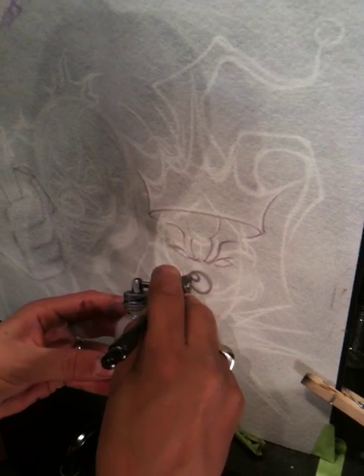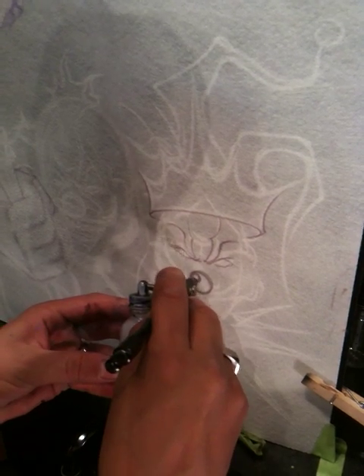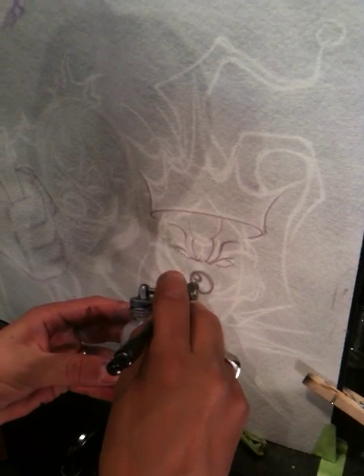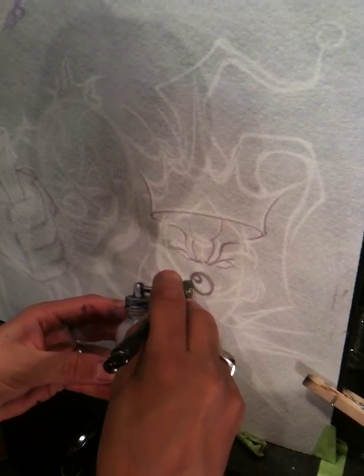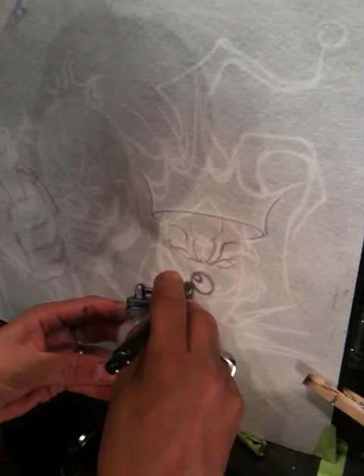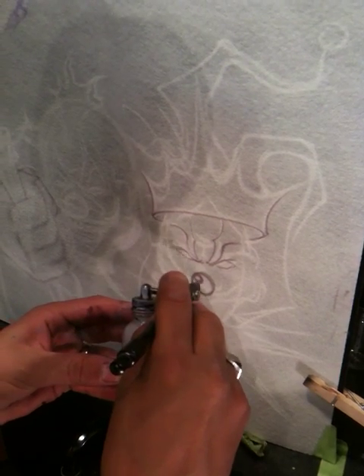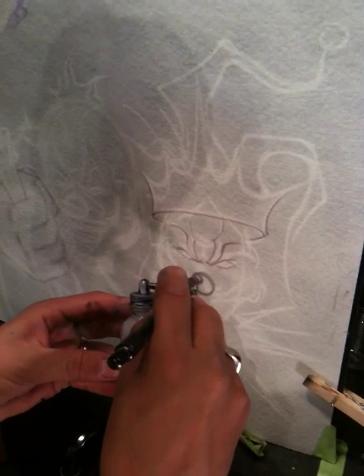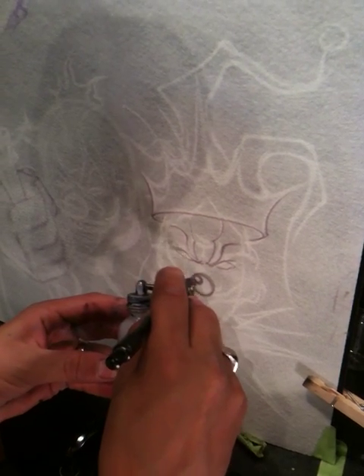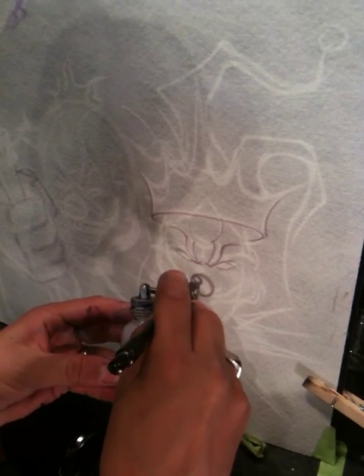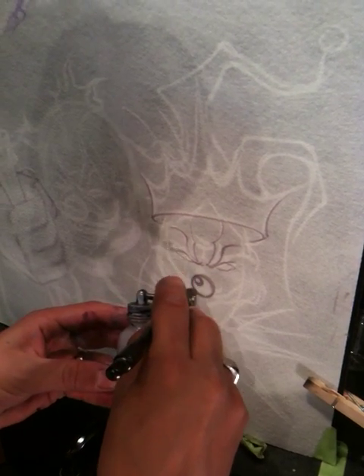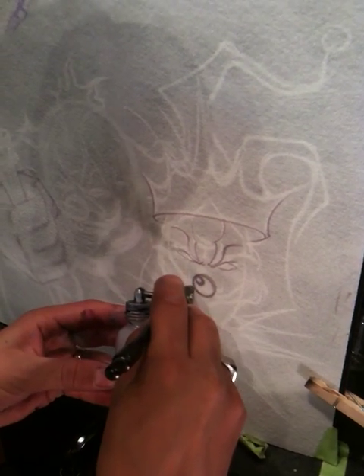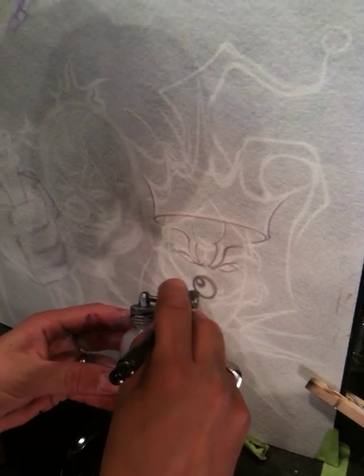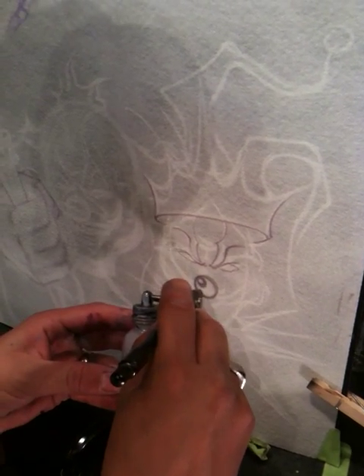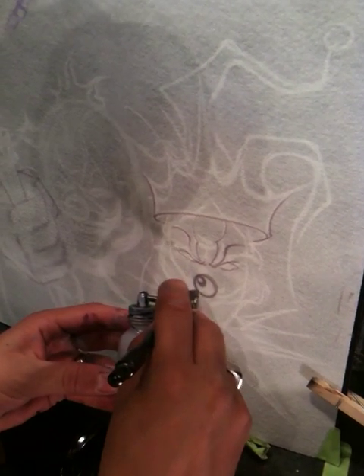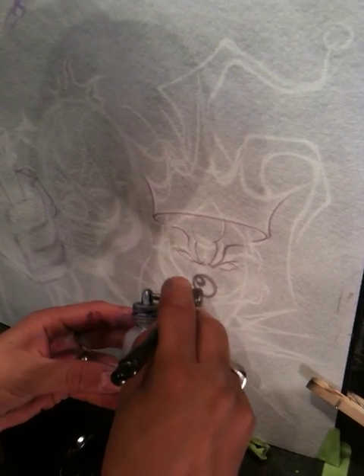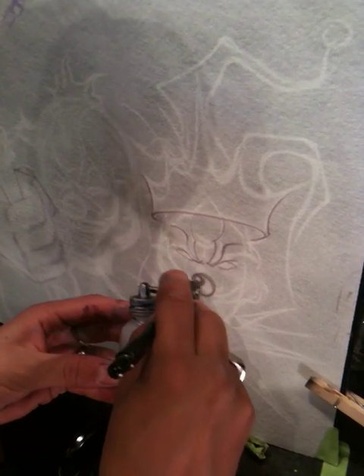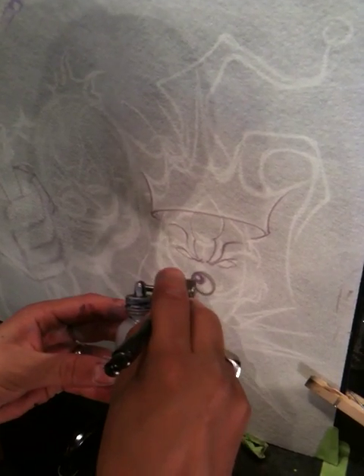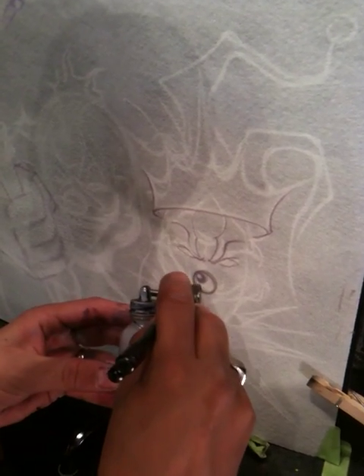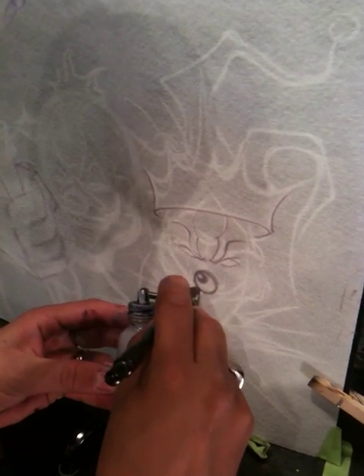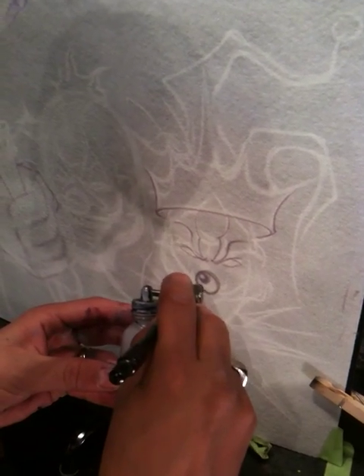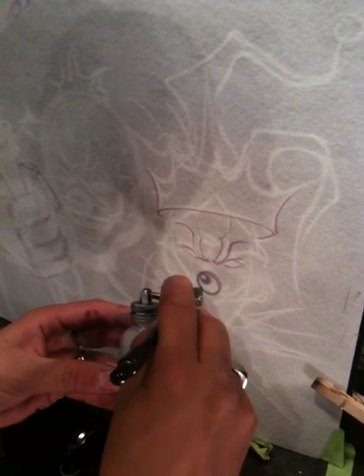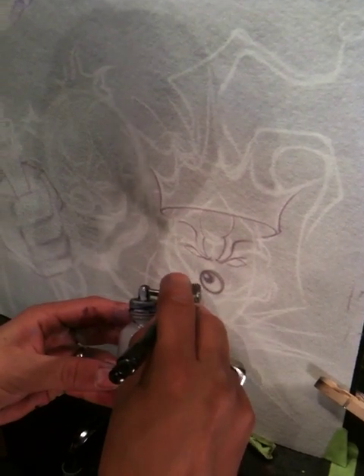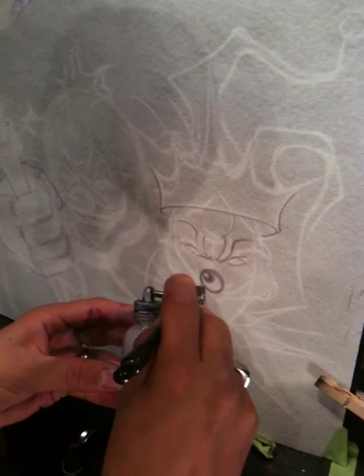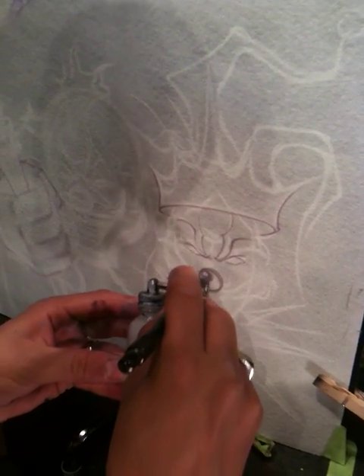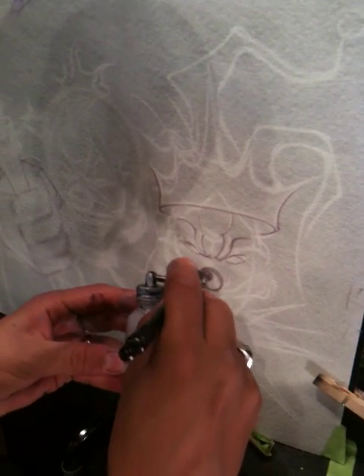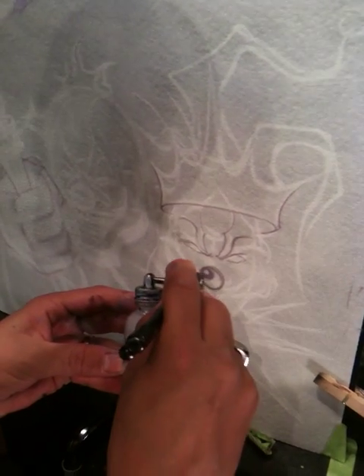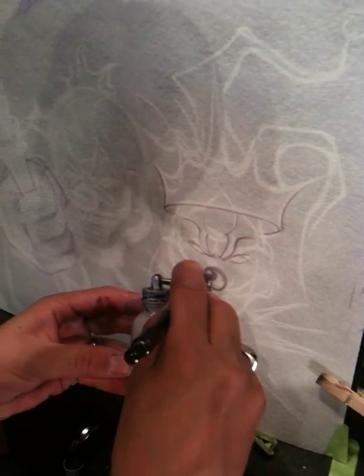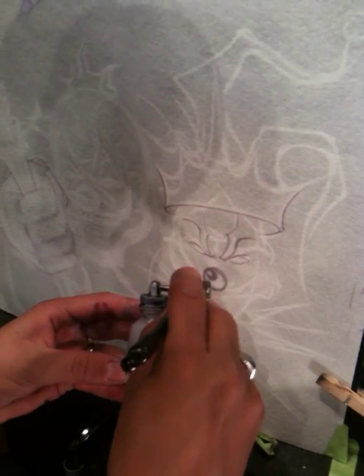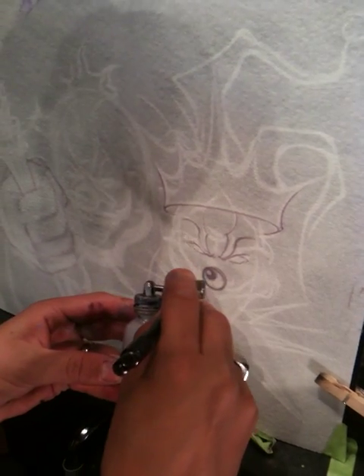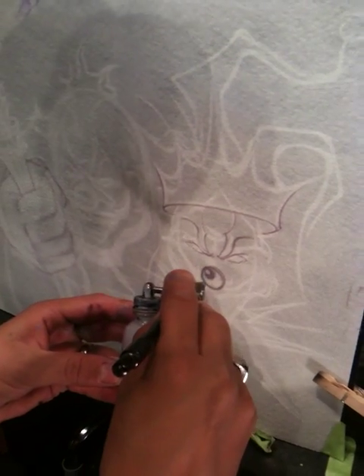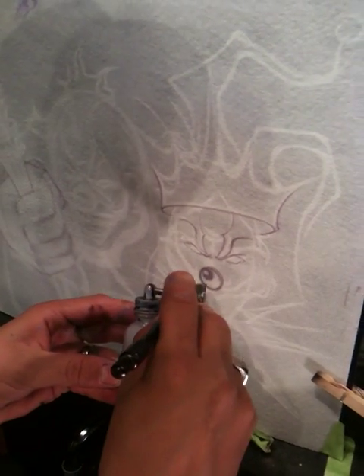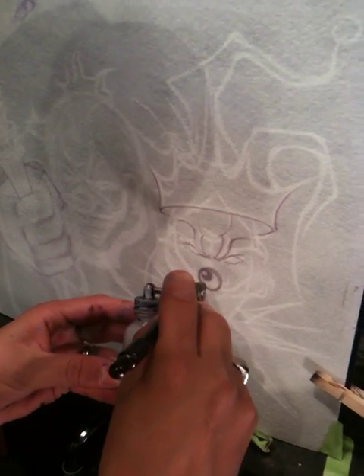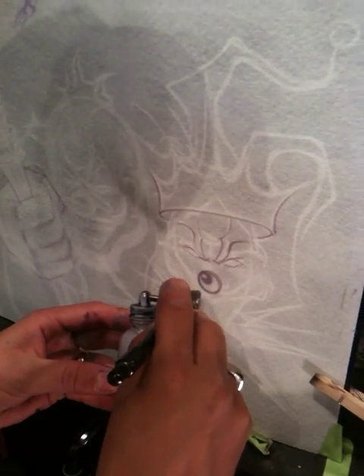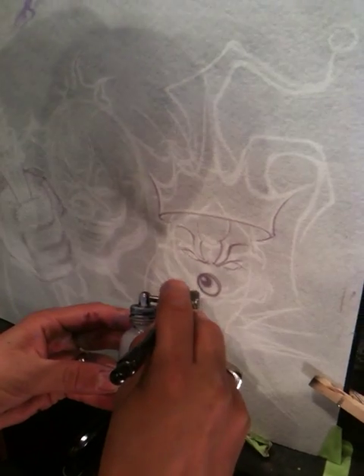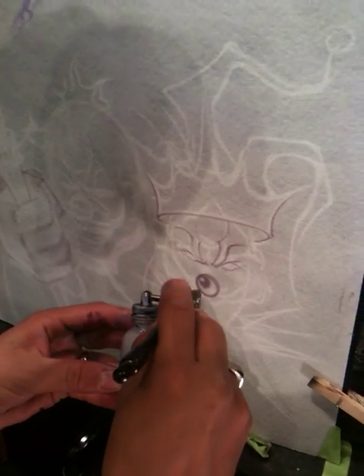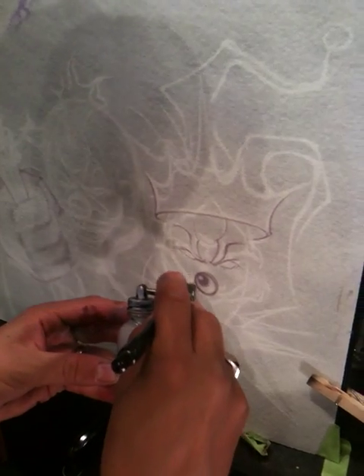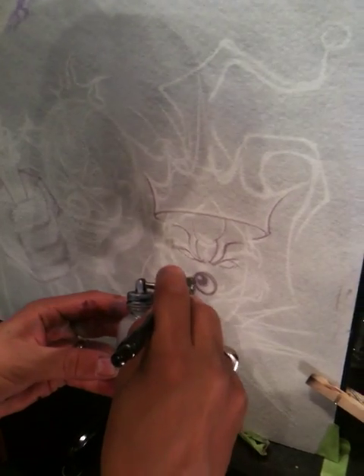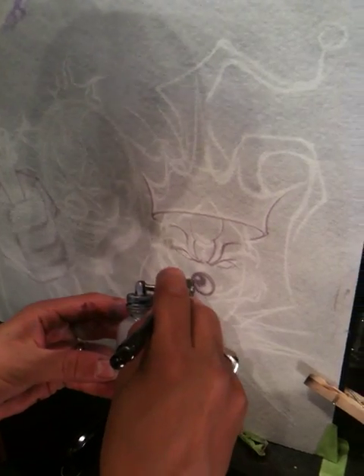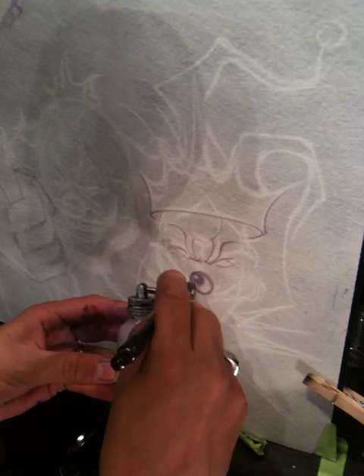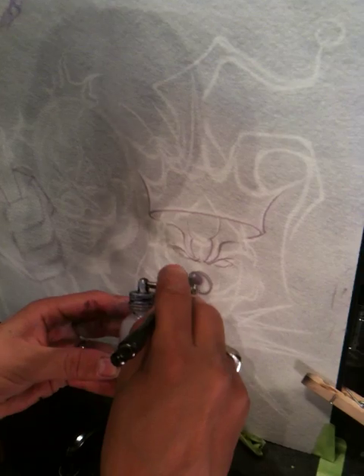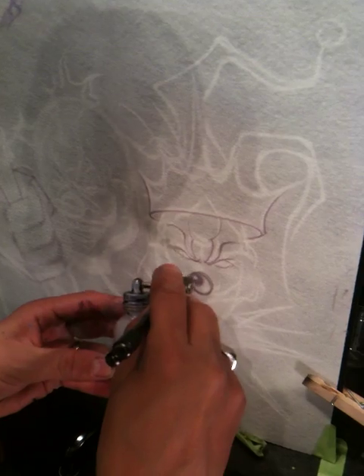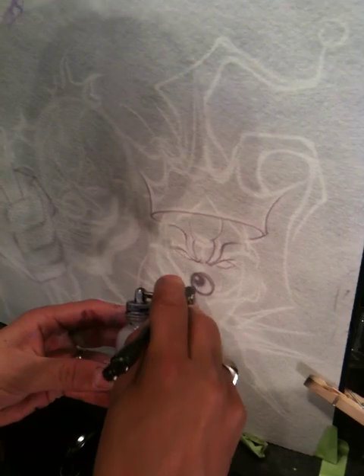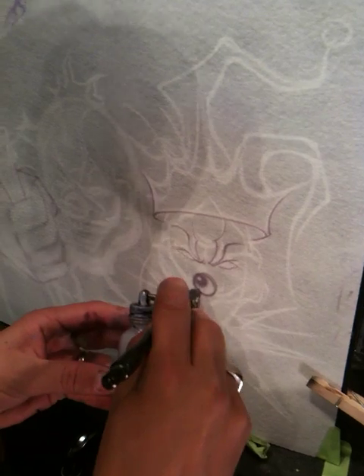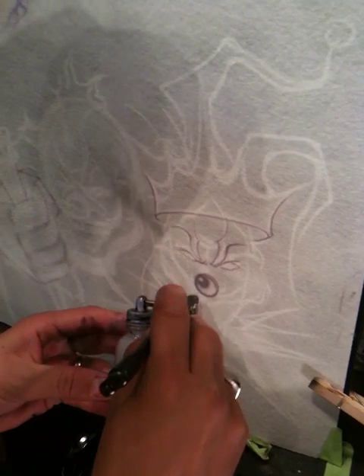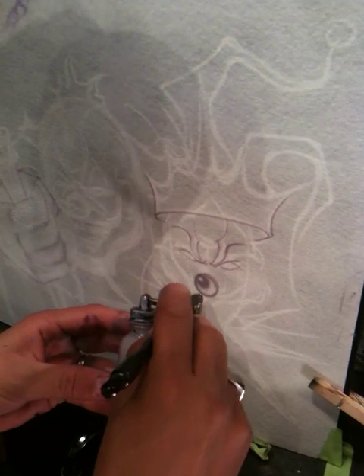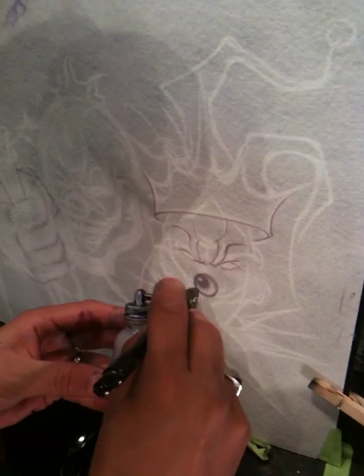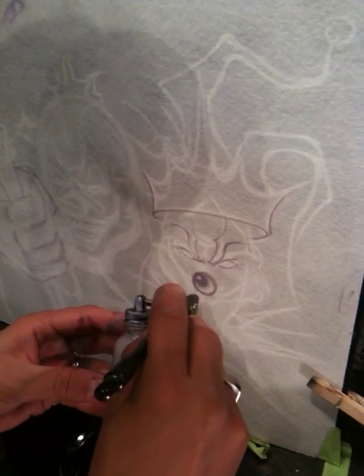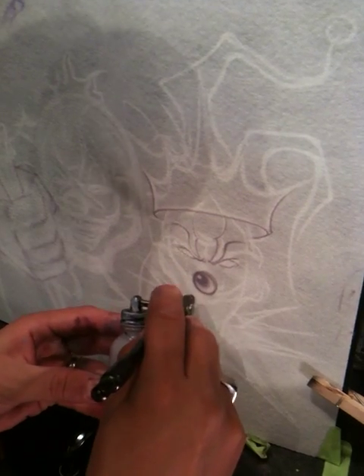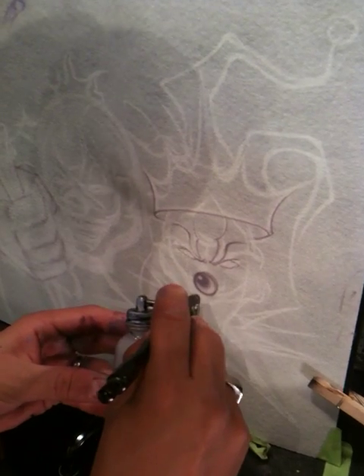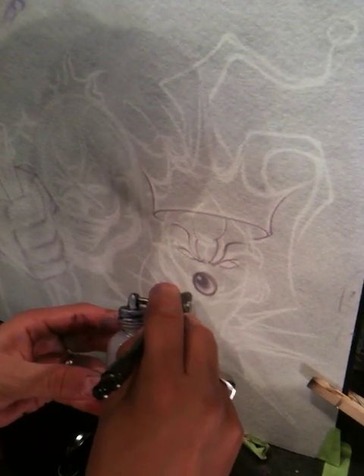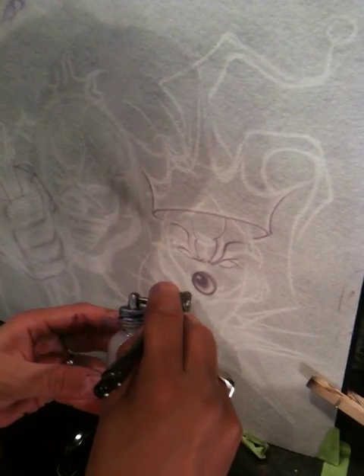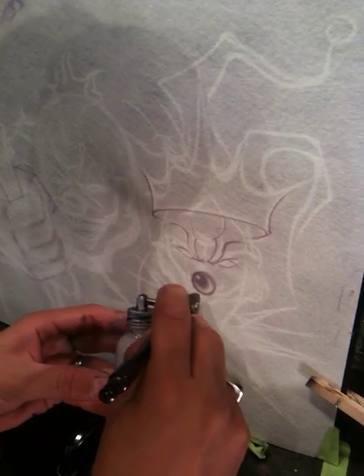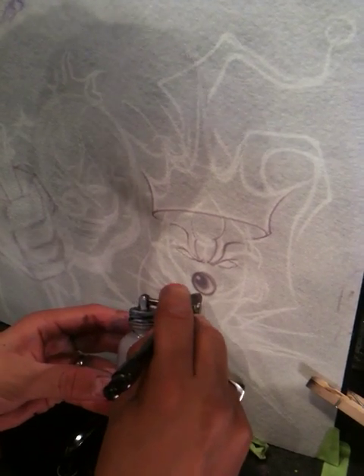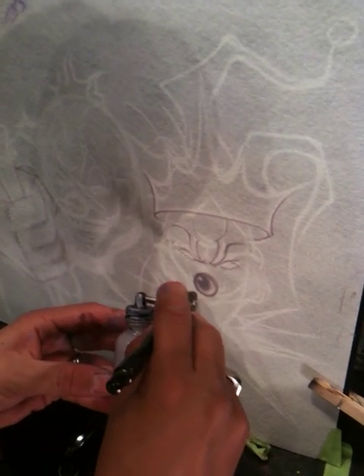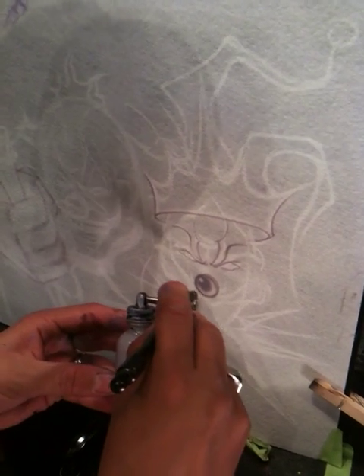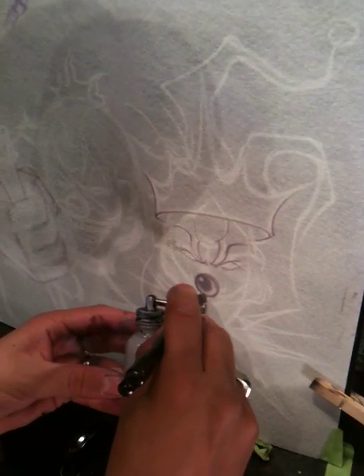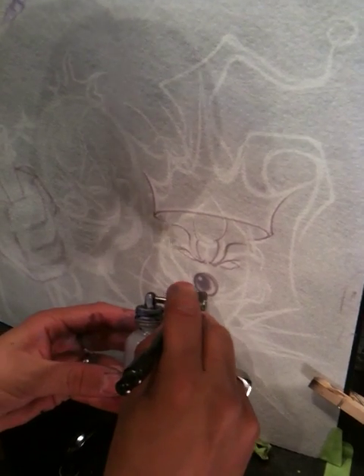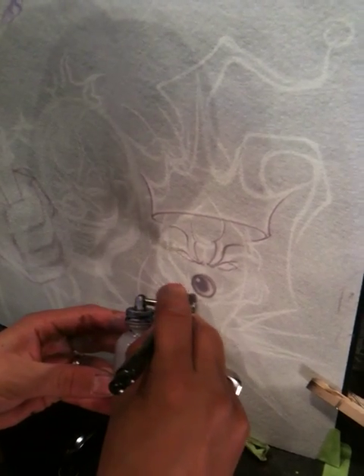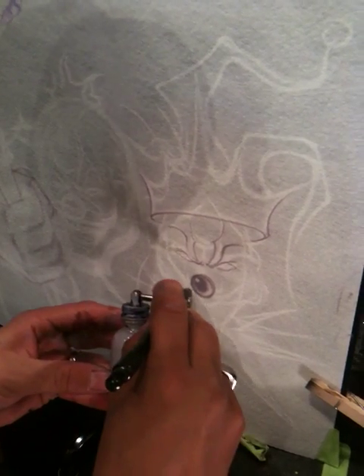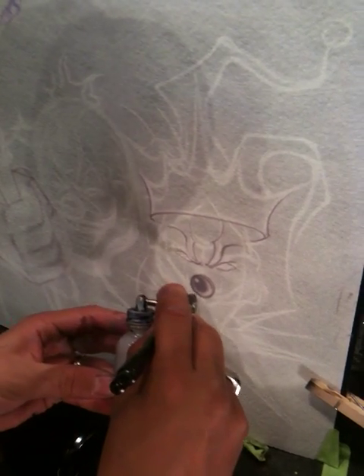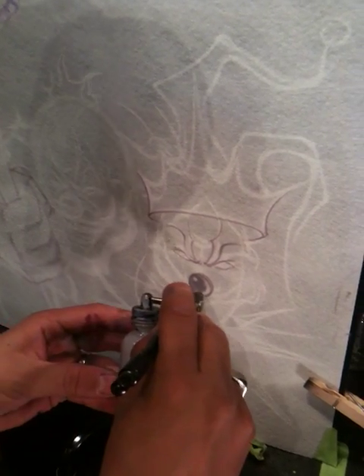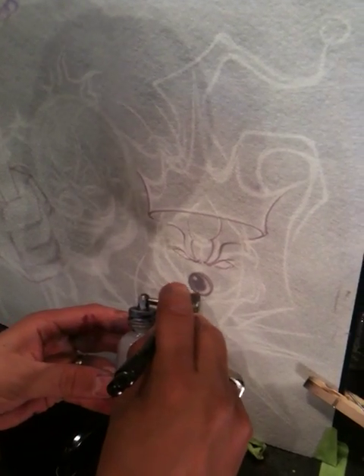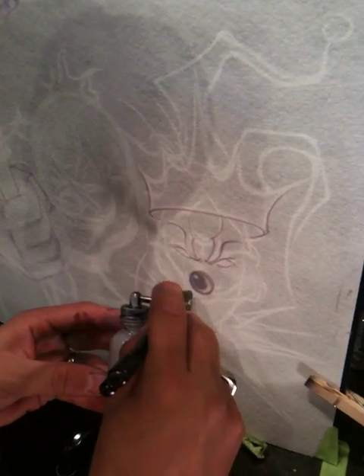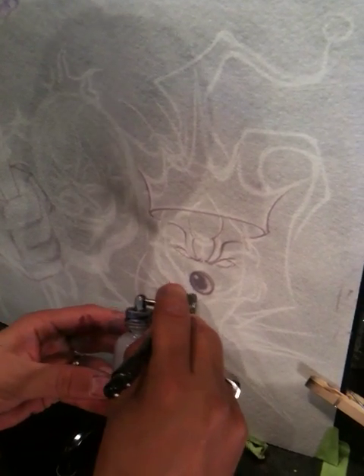You guys watch my how-to on making an object look like glass. You can kind of see more or less where I'm going with it.